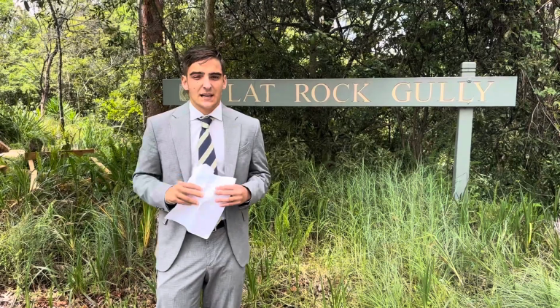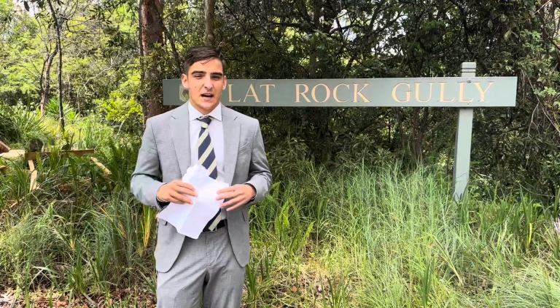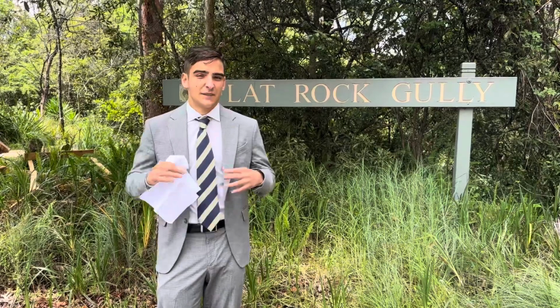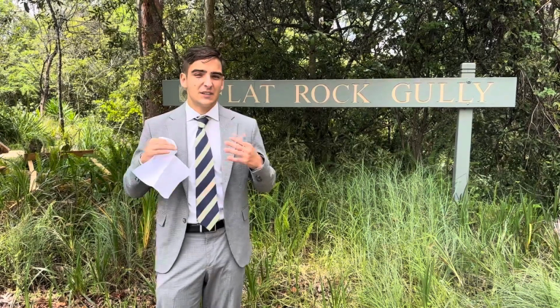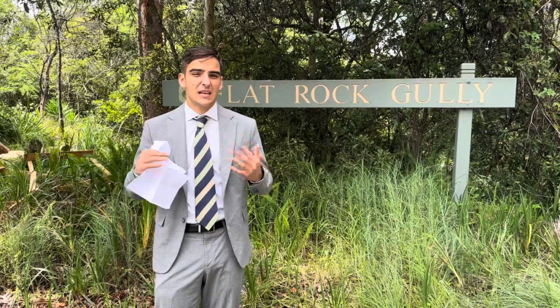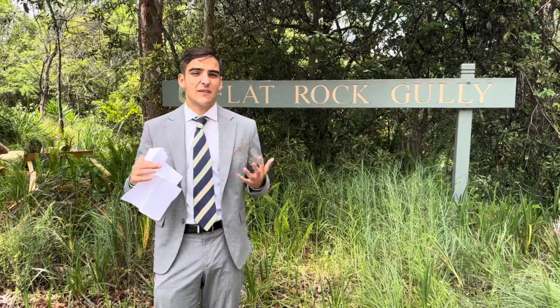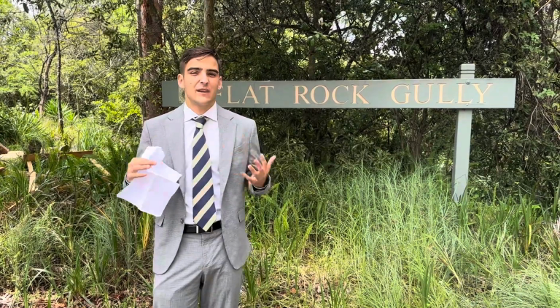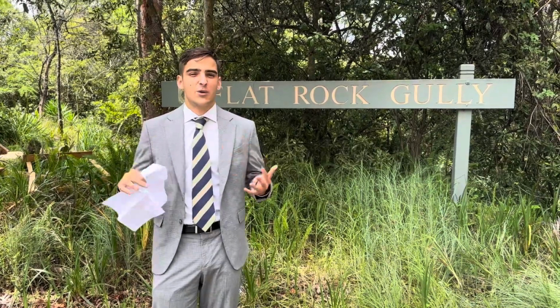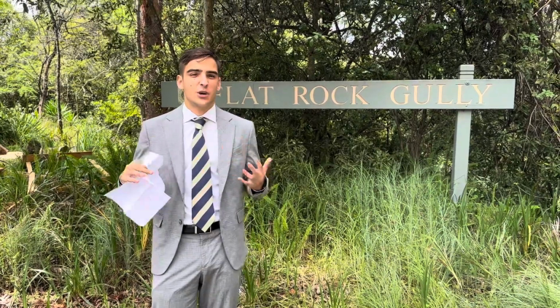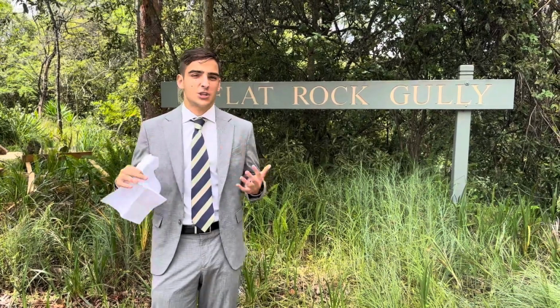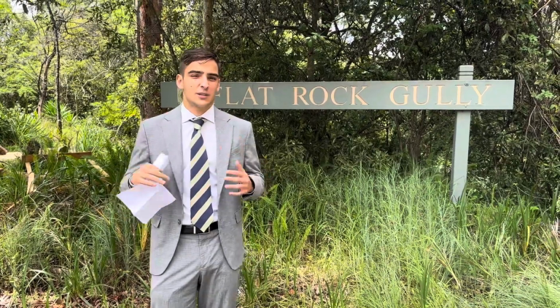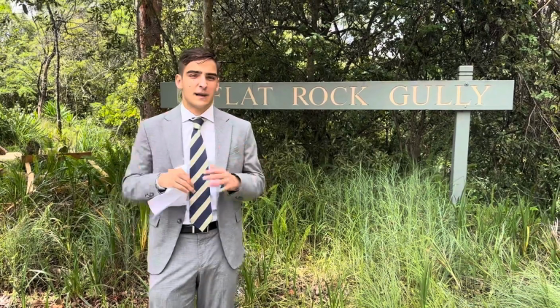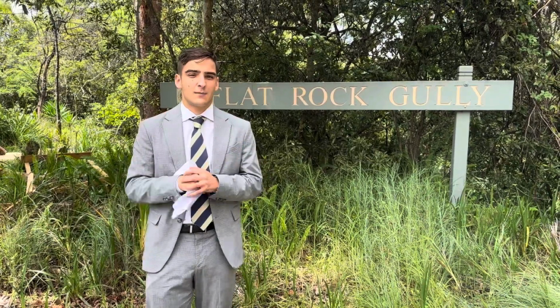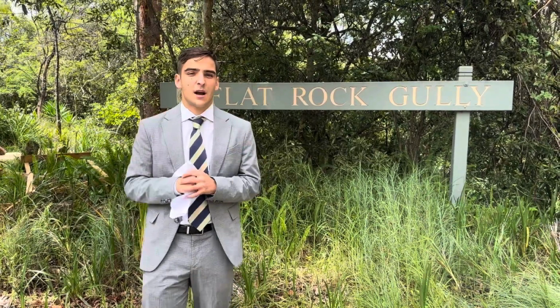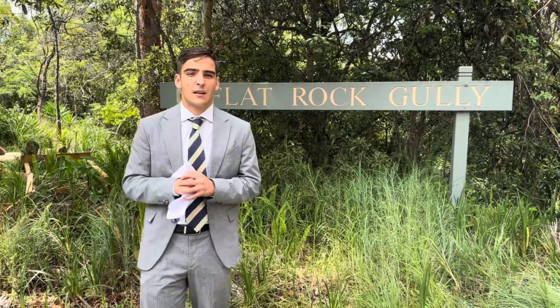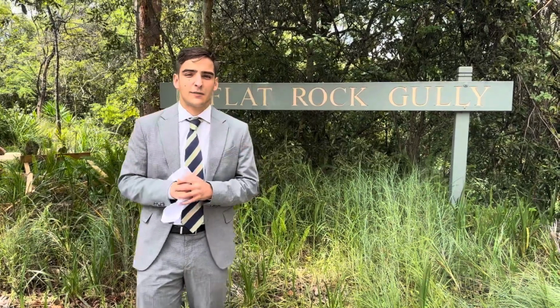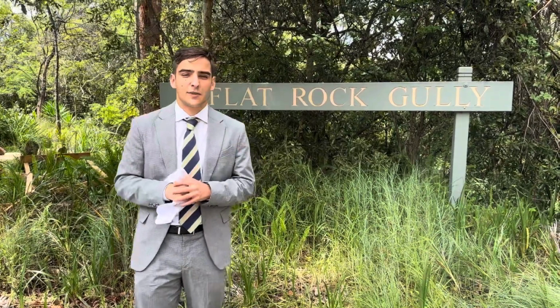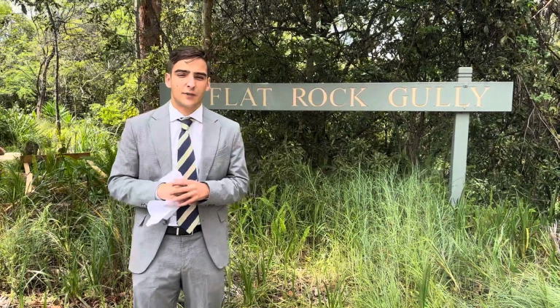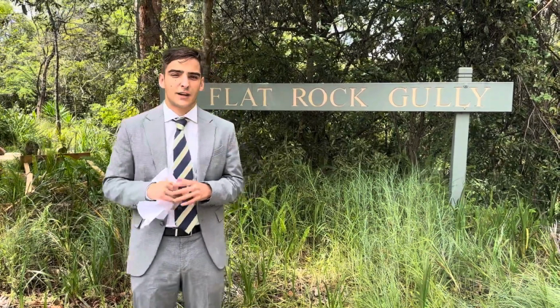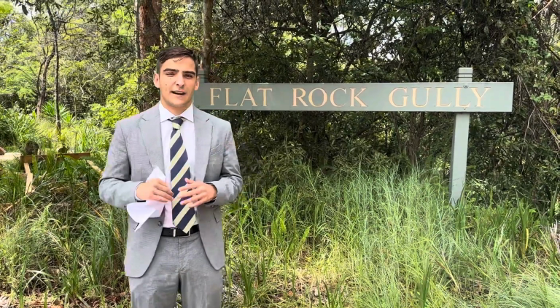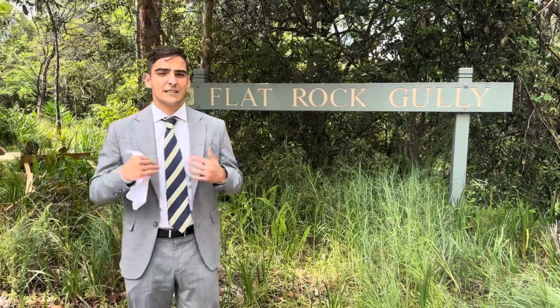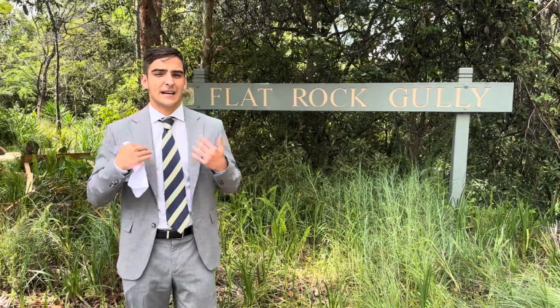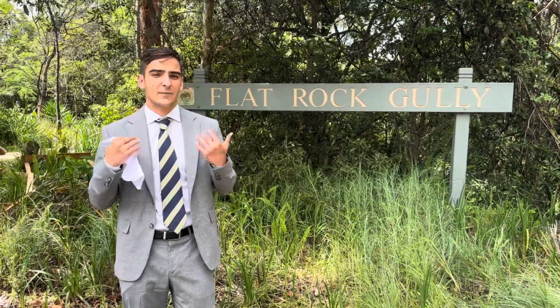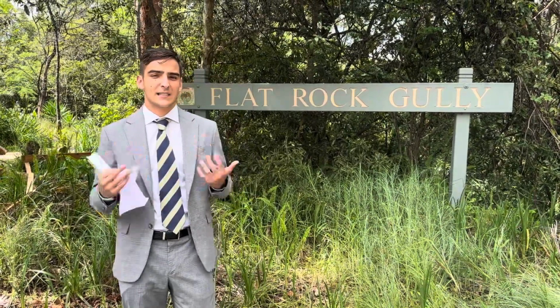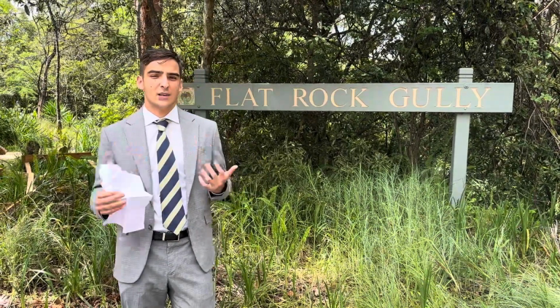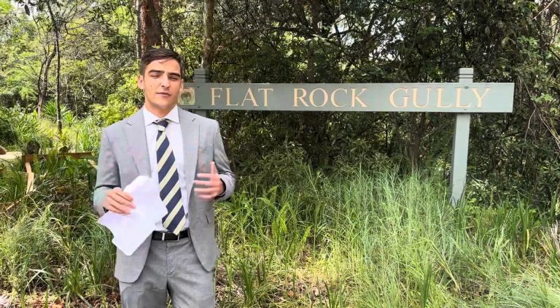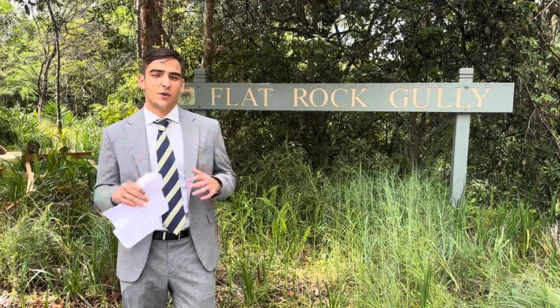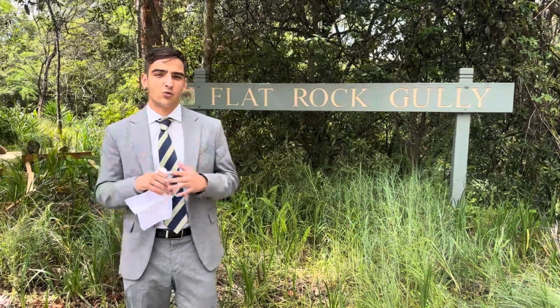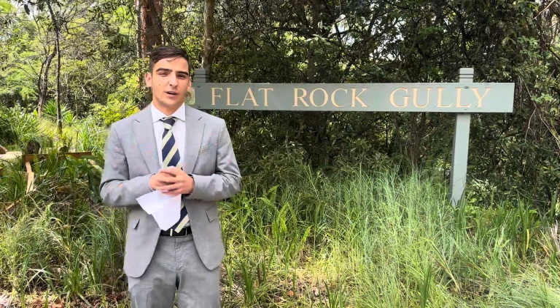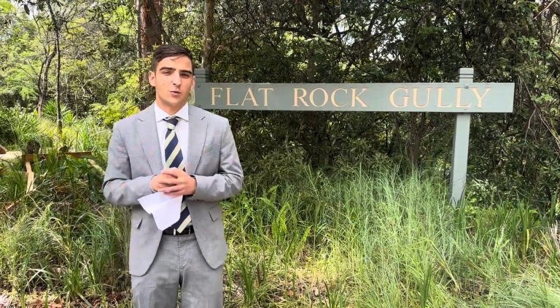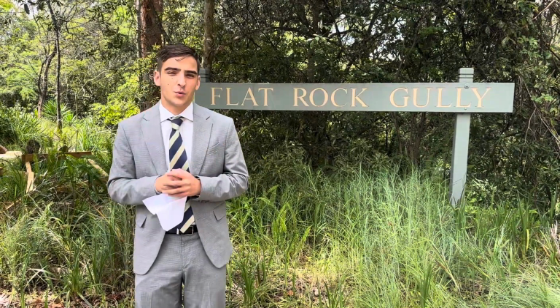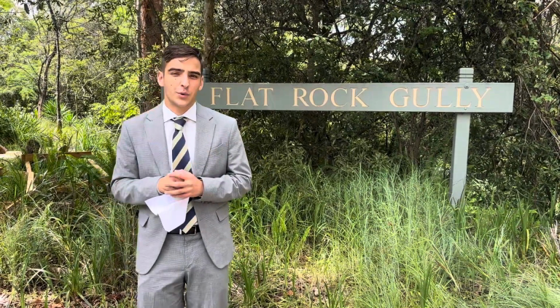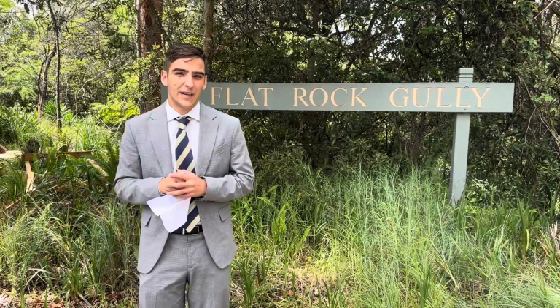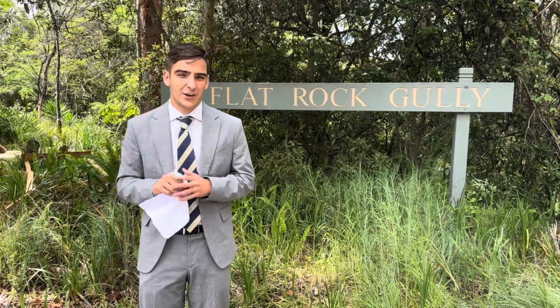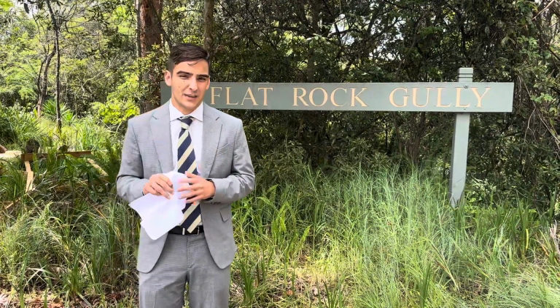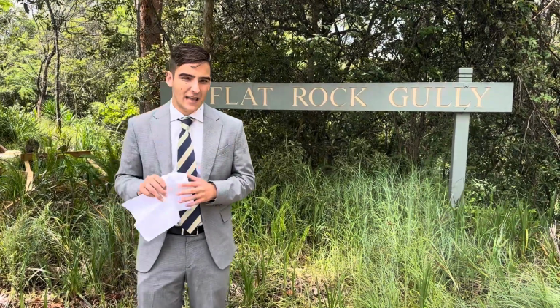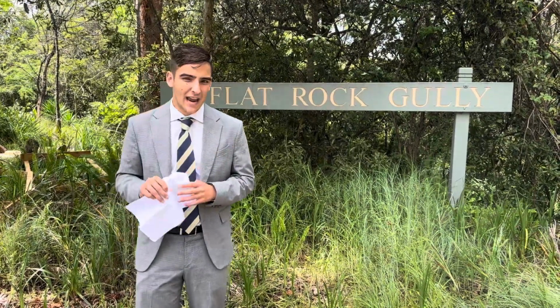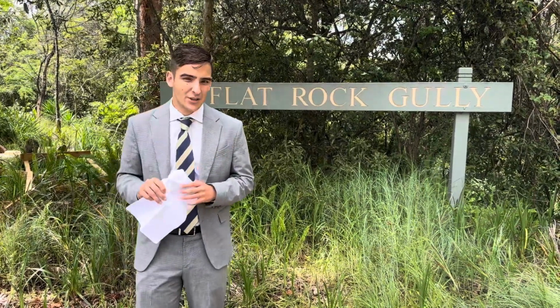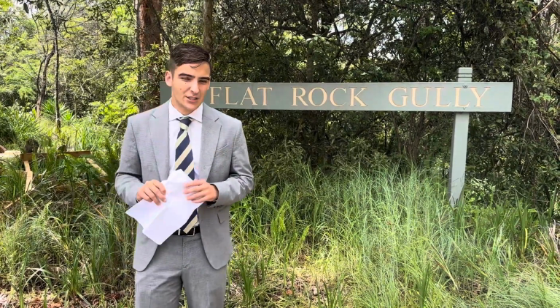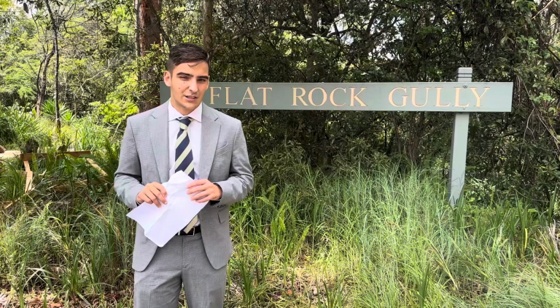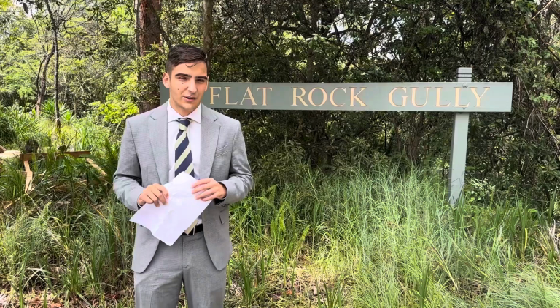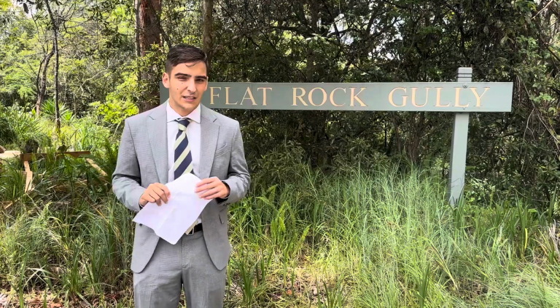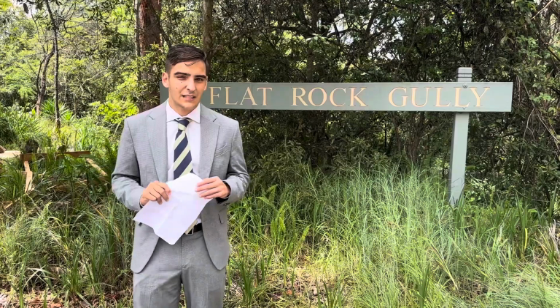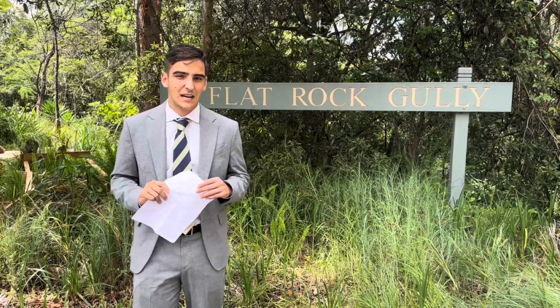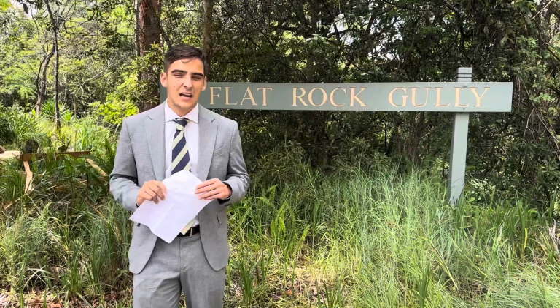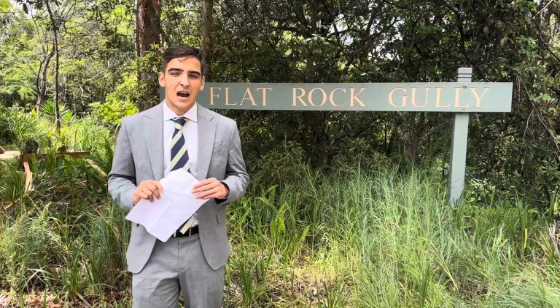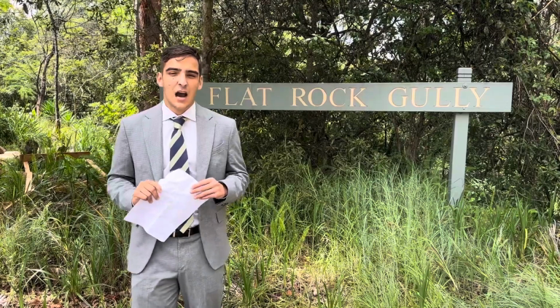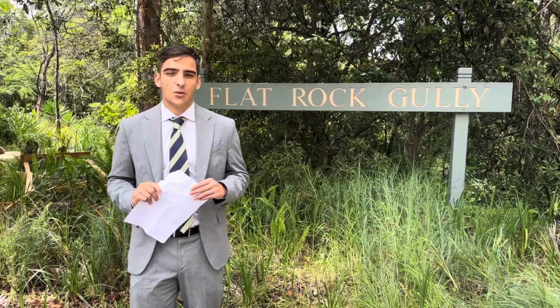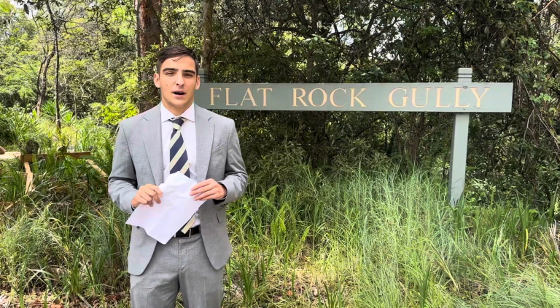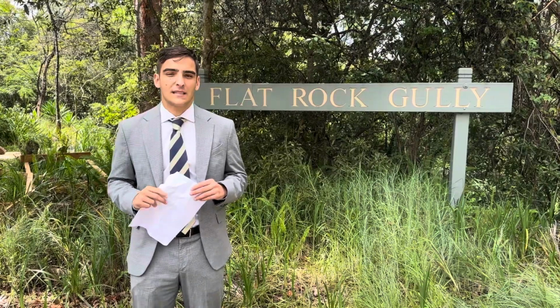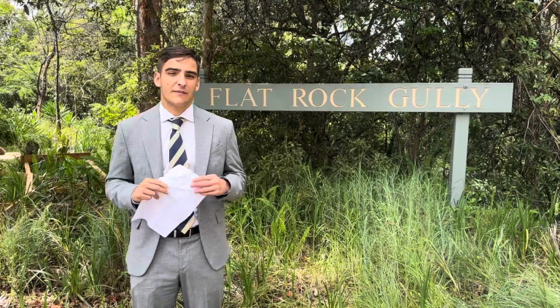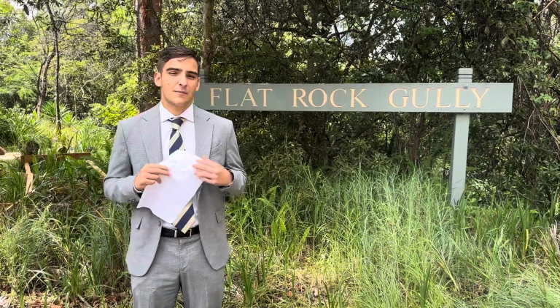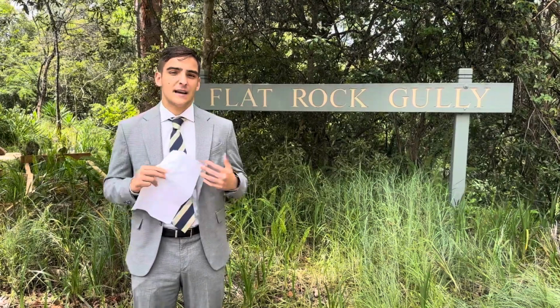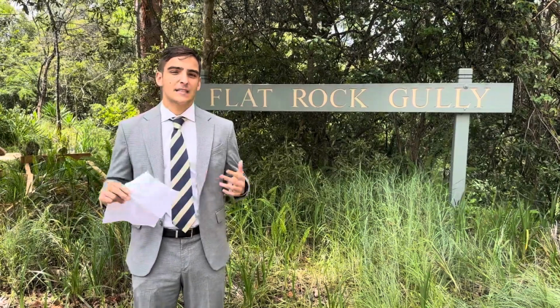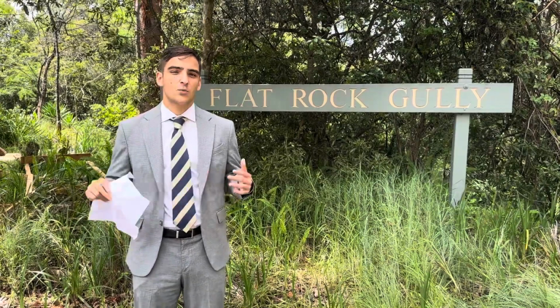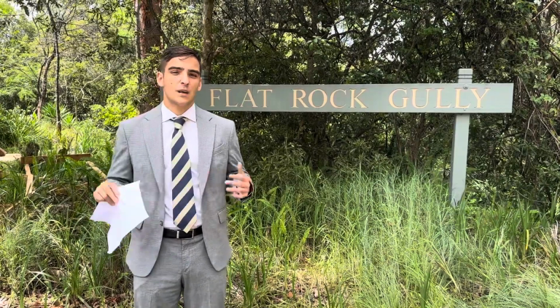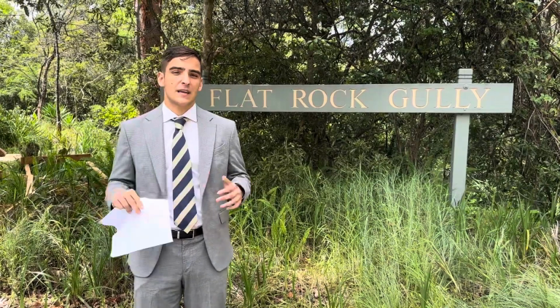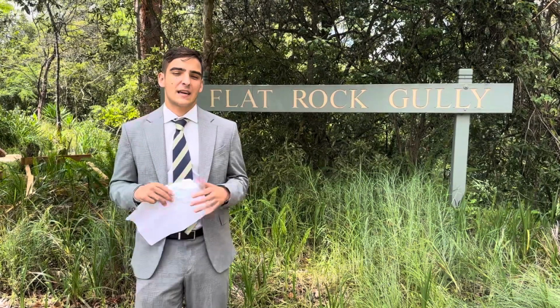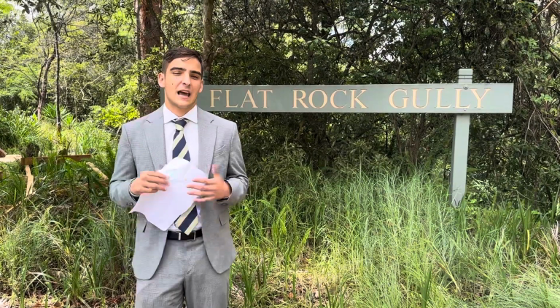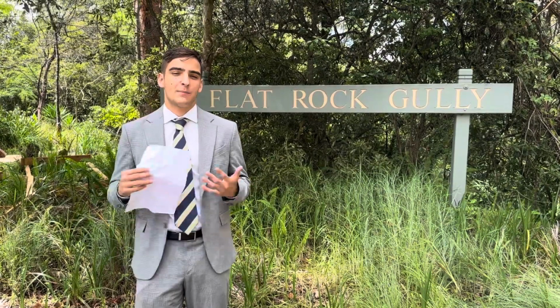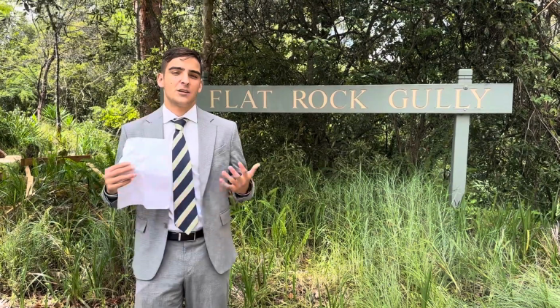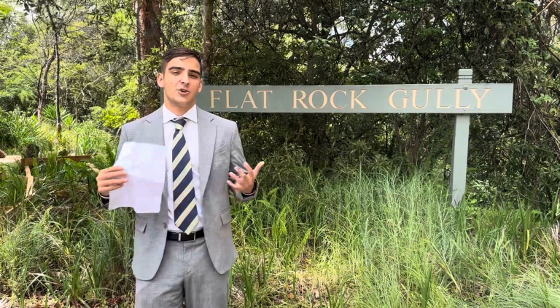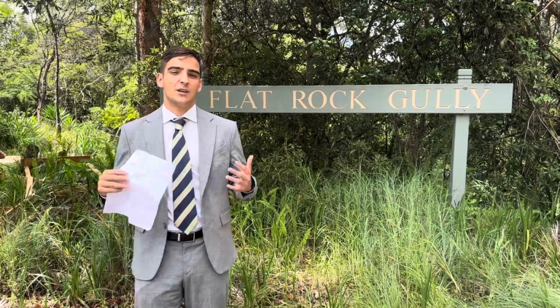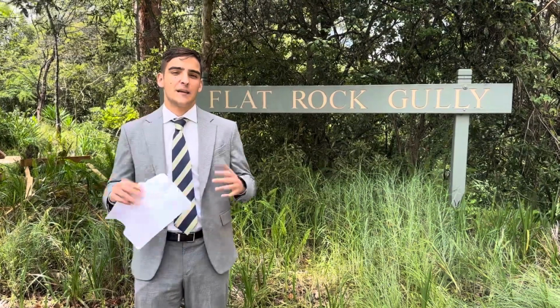Guys, if you did have any questions about the market, feel free to contact myself or Rick Woodward here at the Agency Real Estate. Otherwise, have an amazing week and Happy New Year.